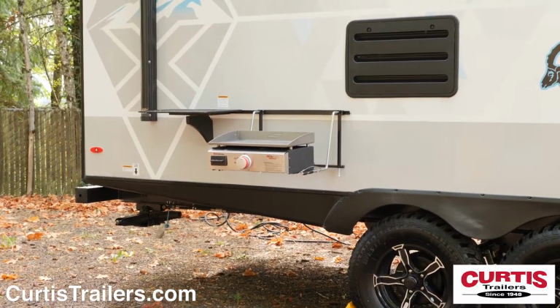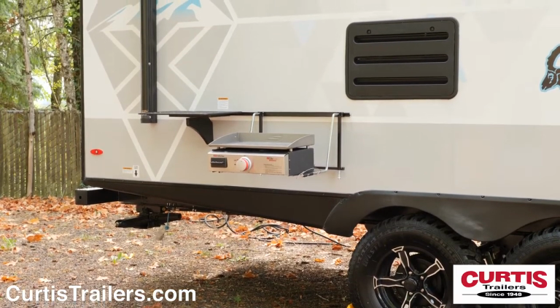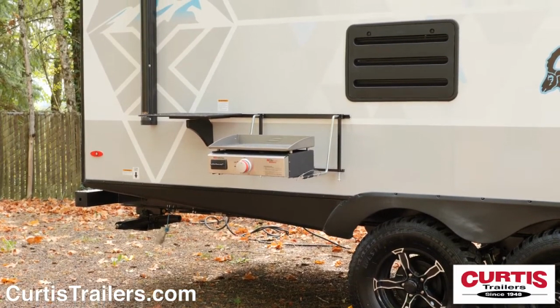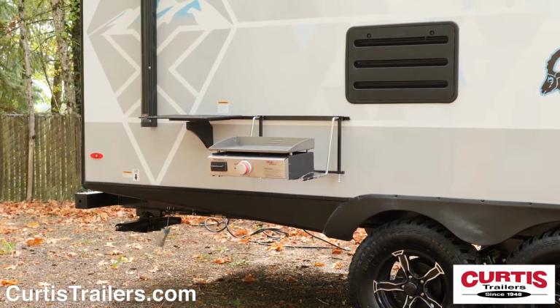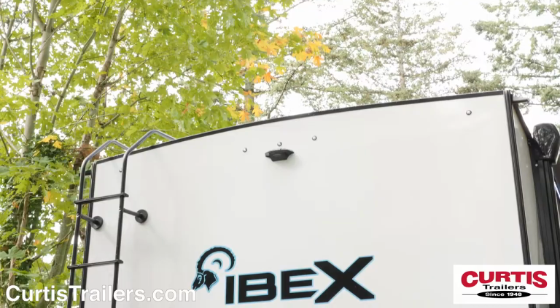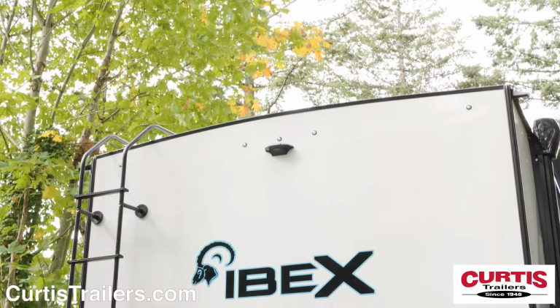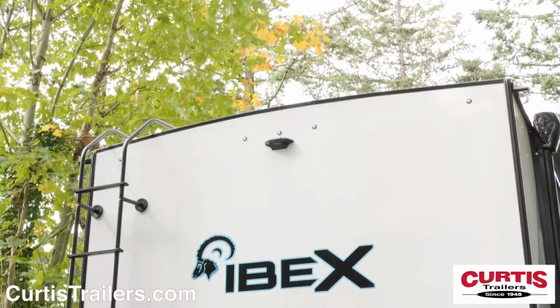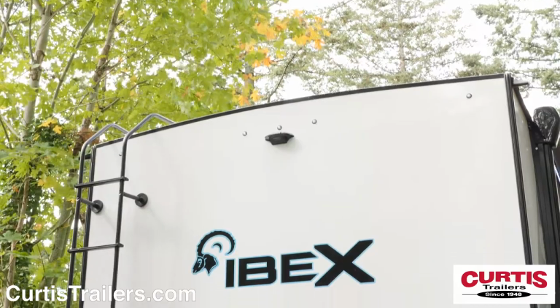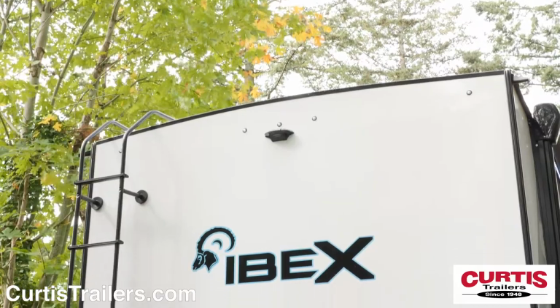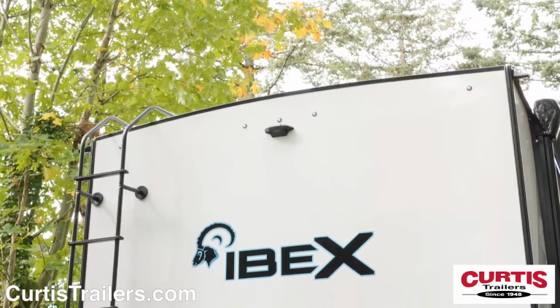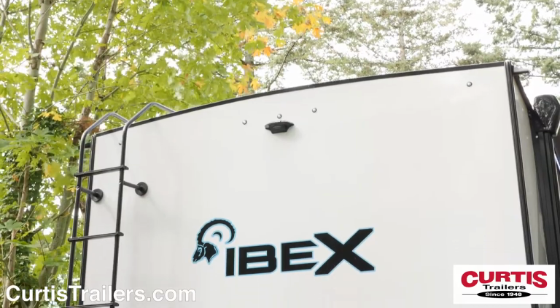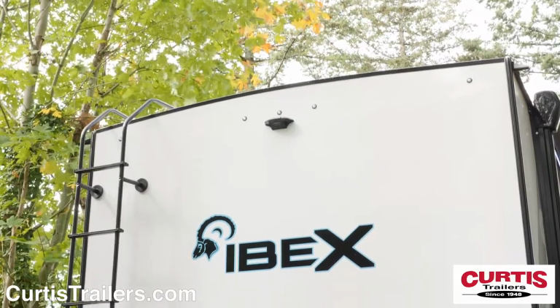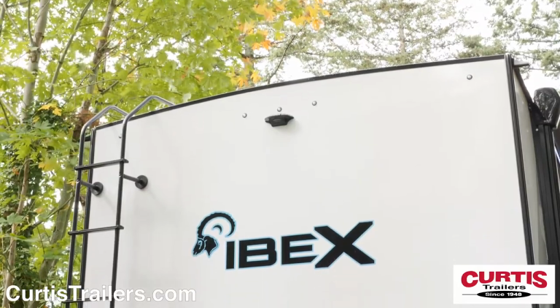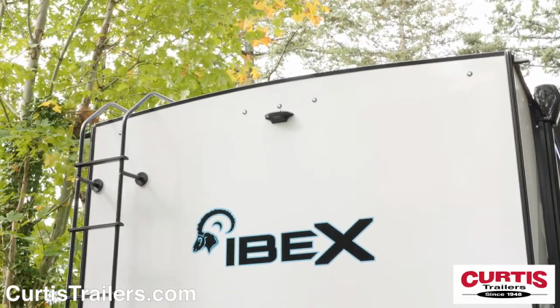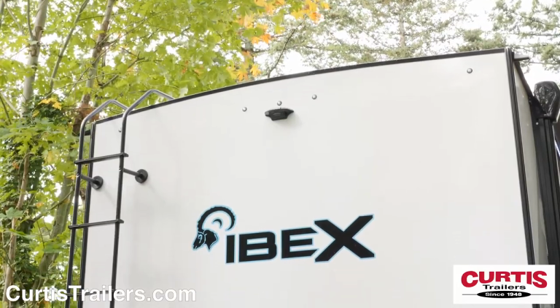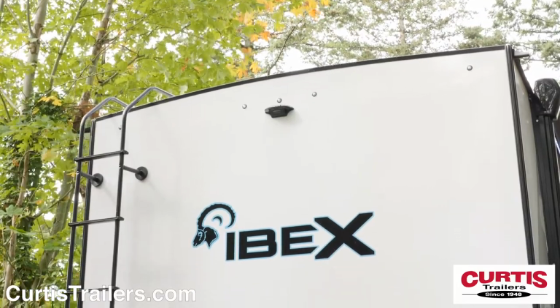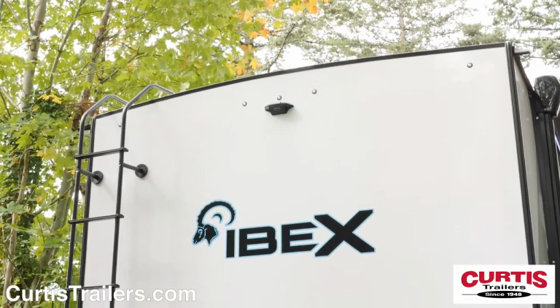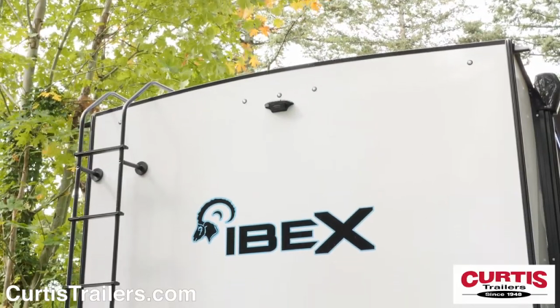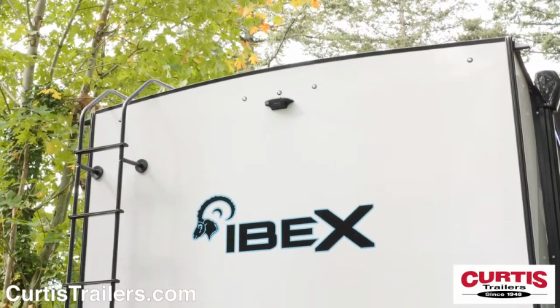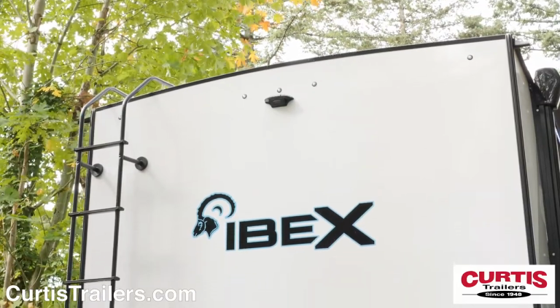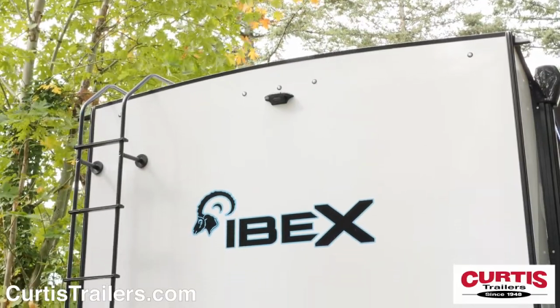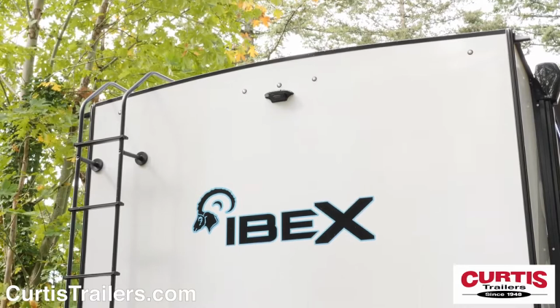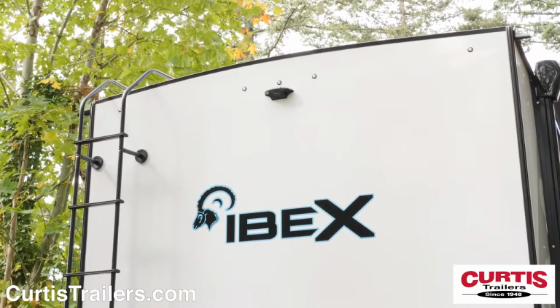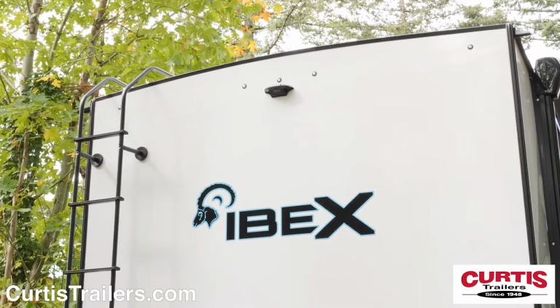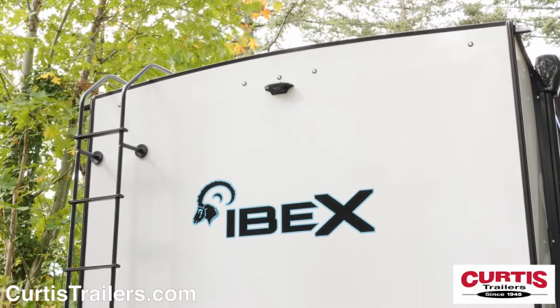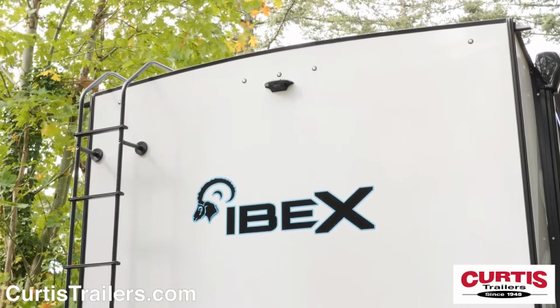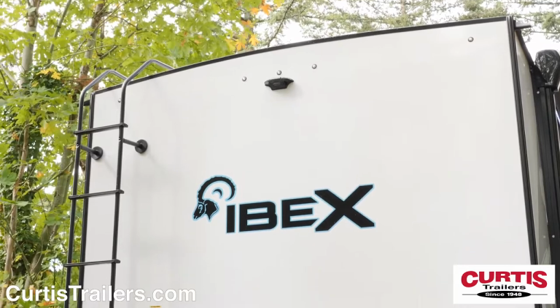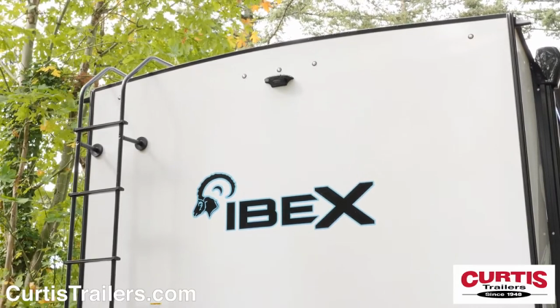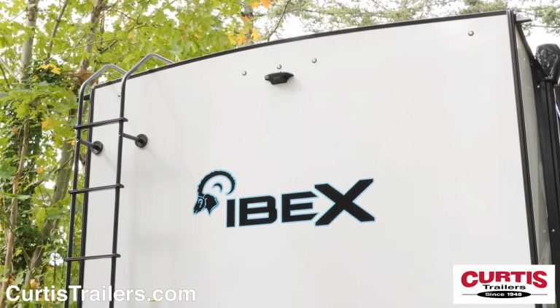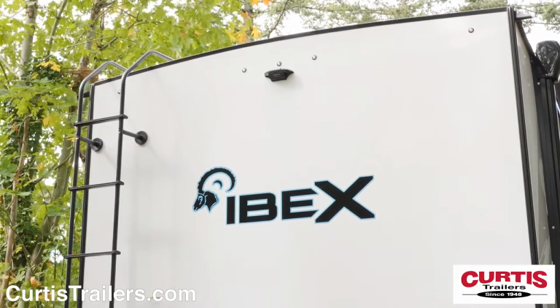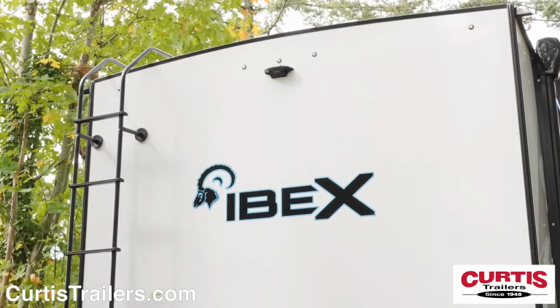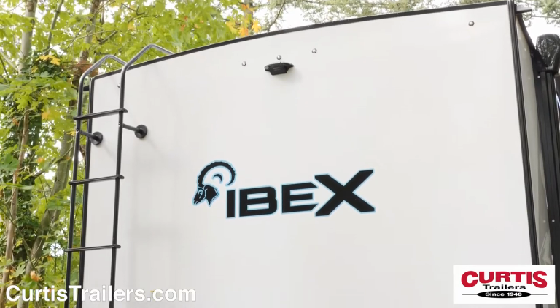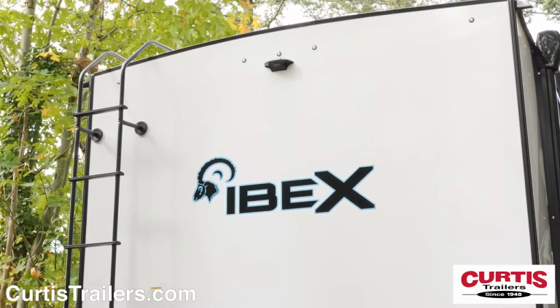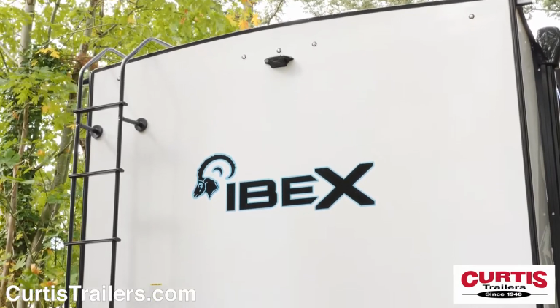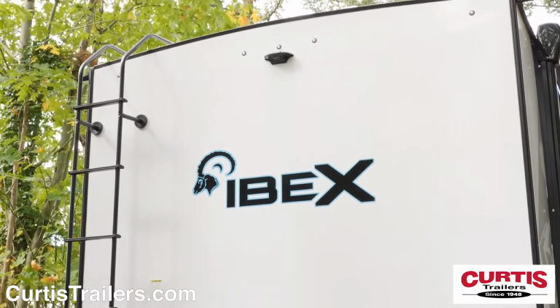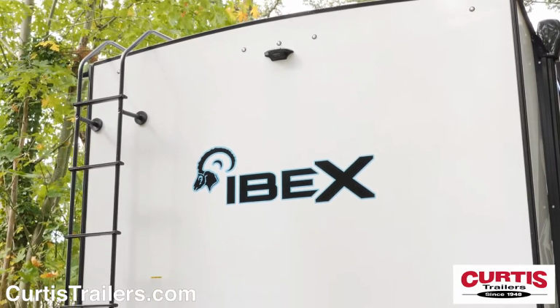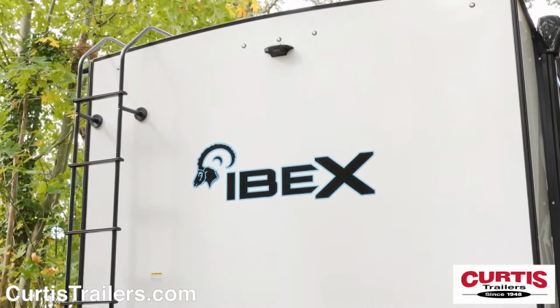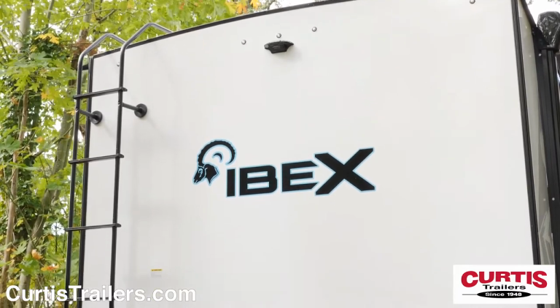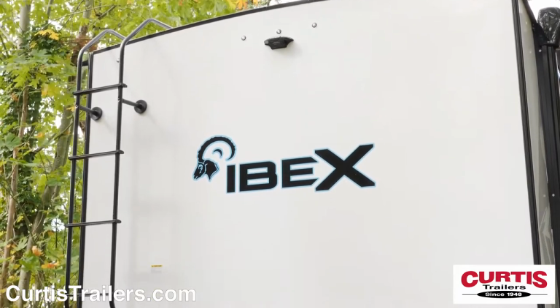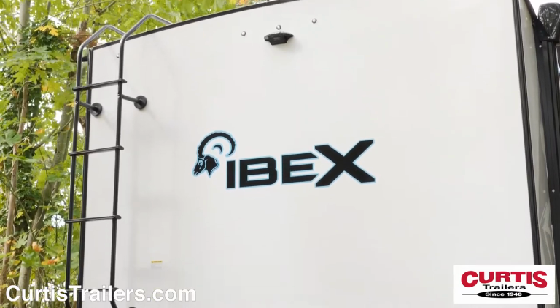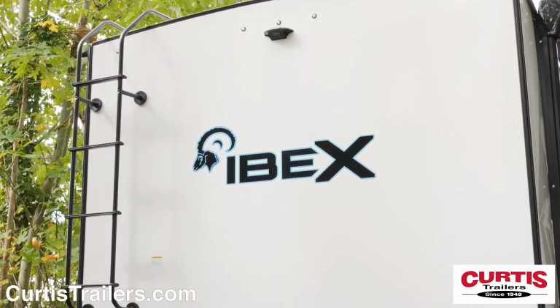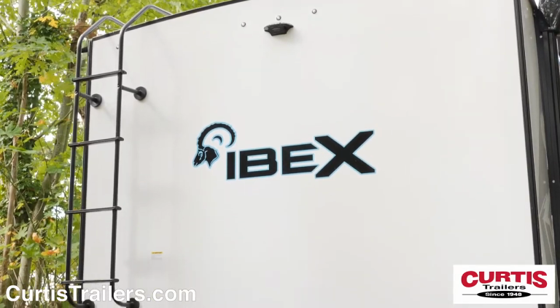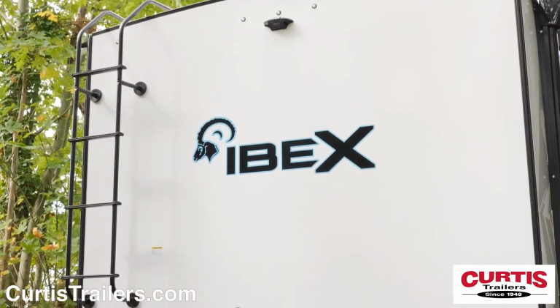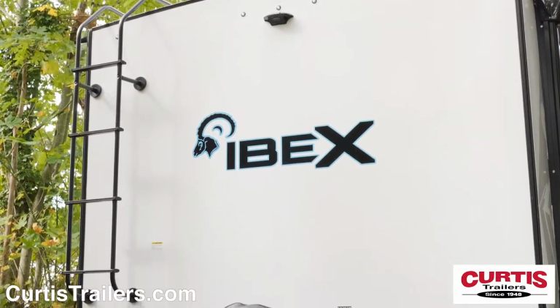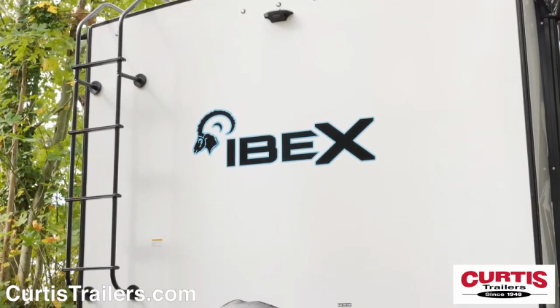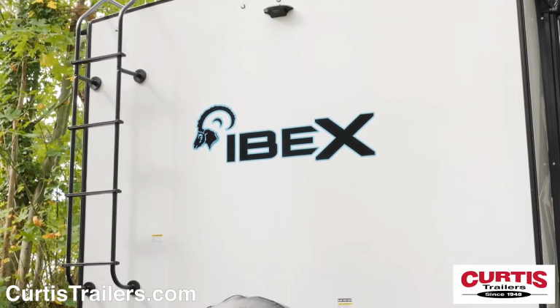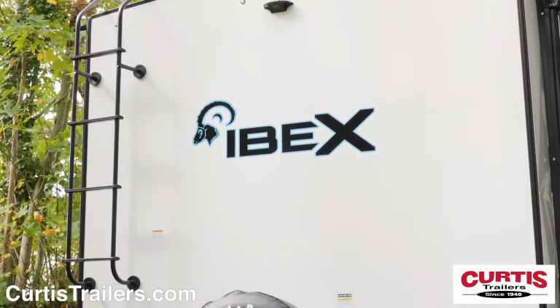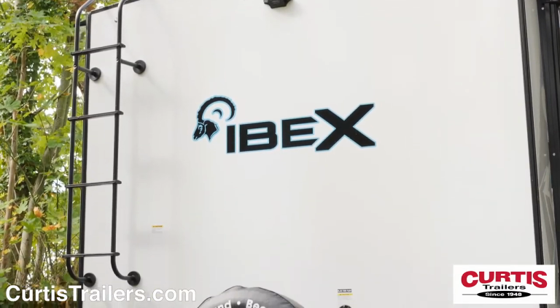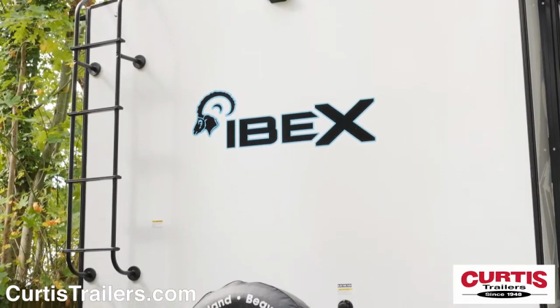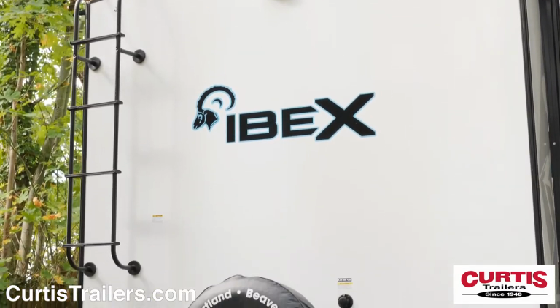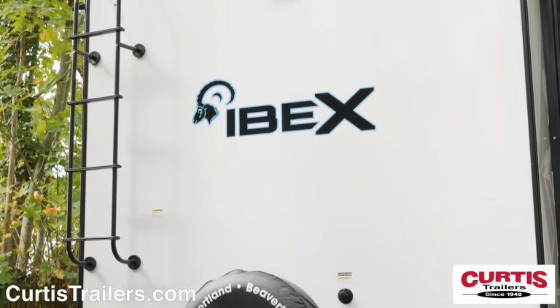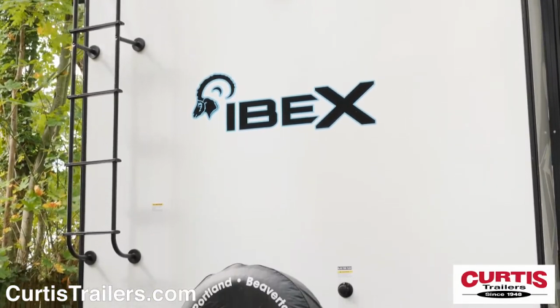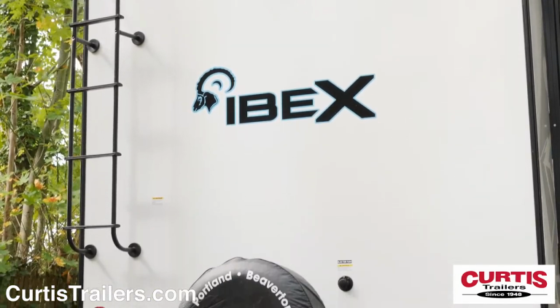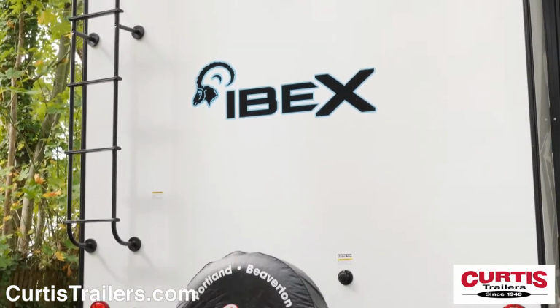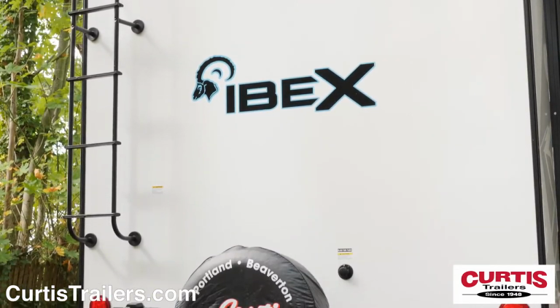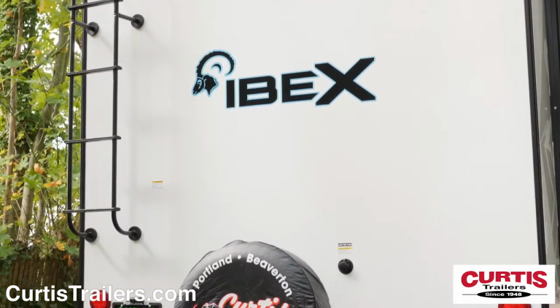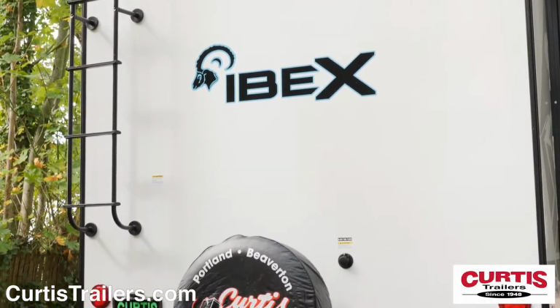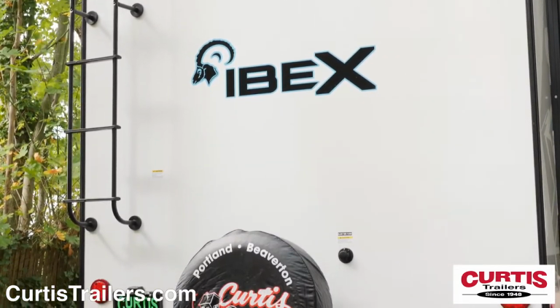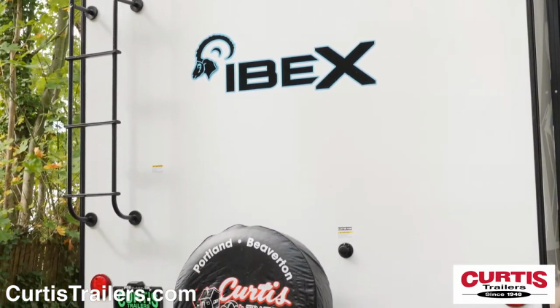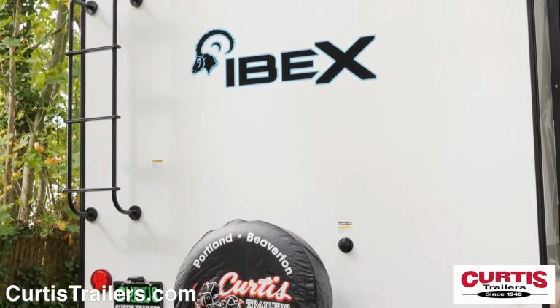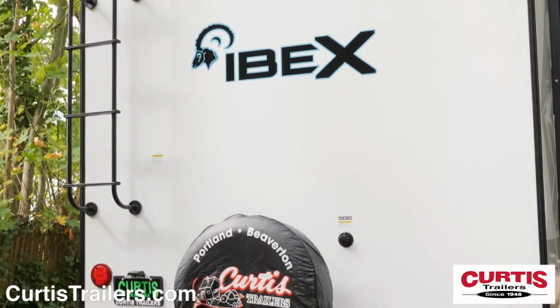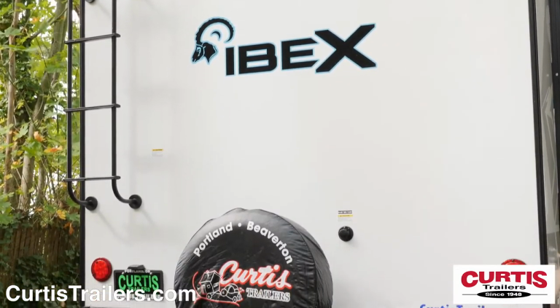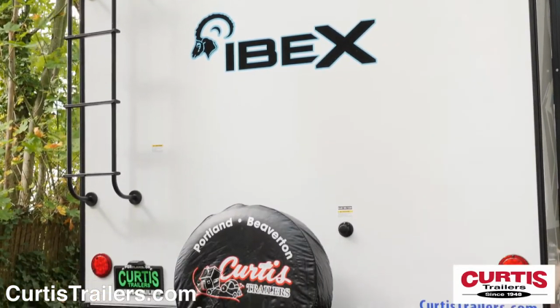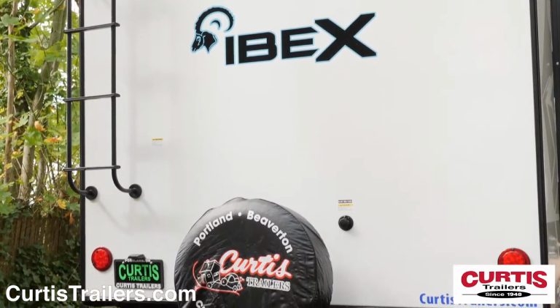In the back you'll find an all-terrain spare tire, backup camera prep, black tank flush, and a ladder that accesses the fully walkable roof.